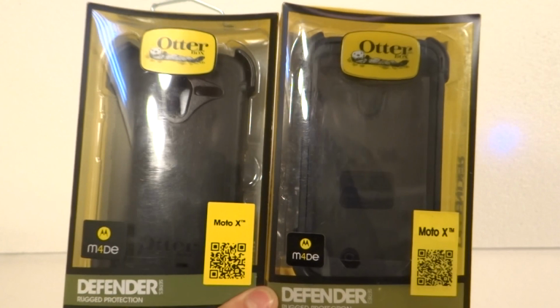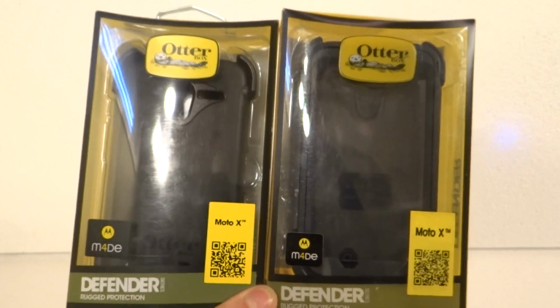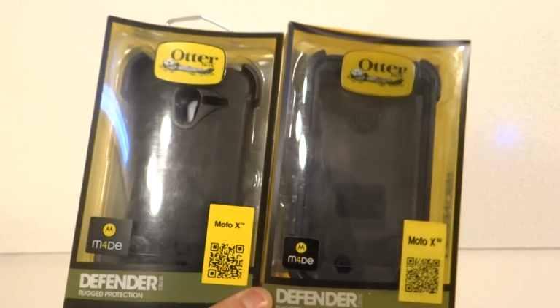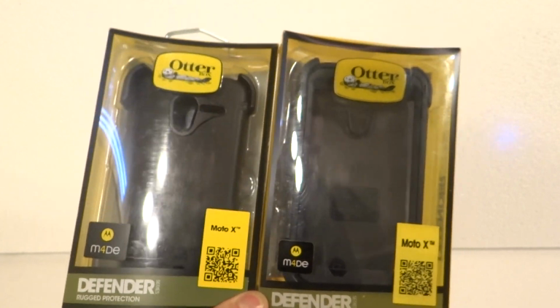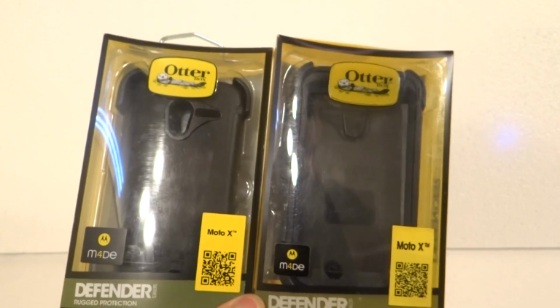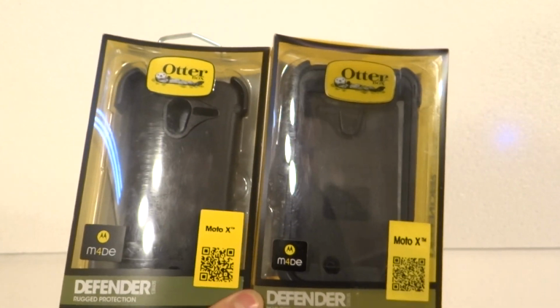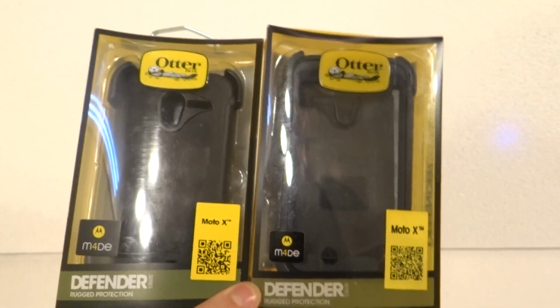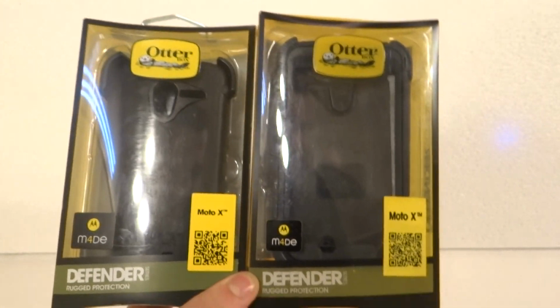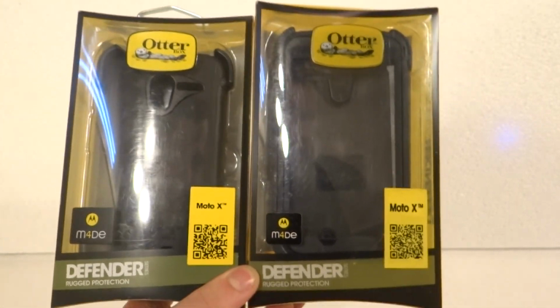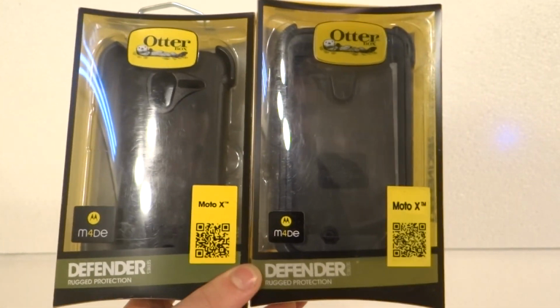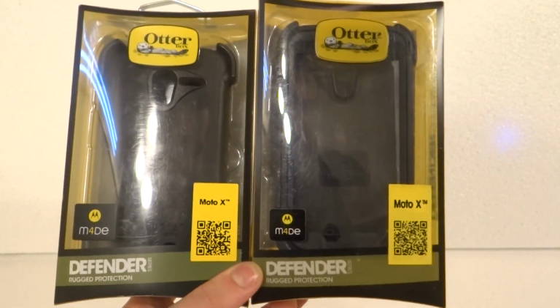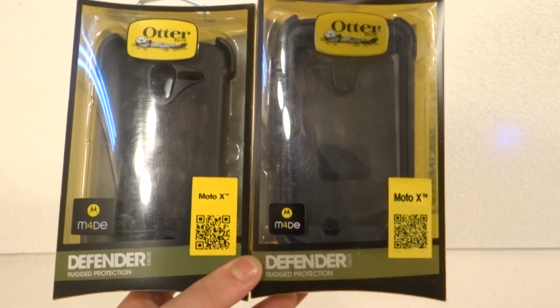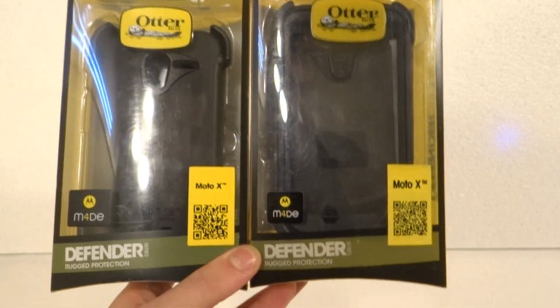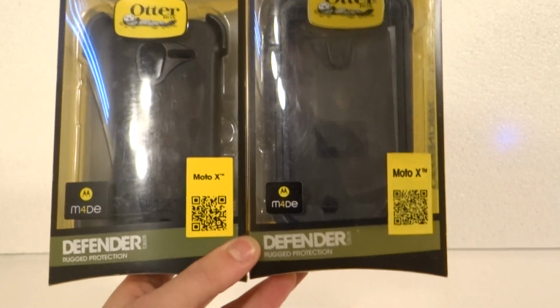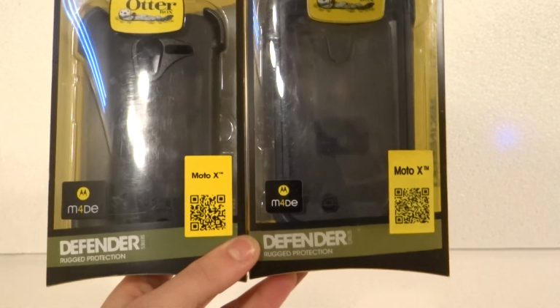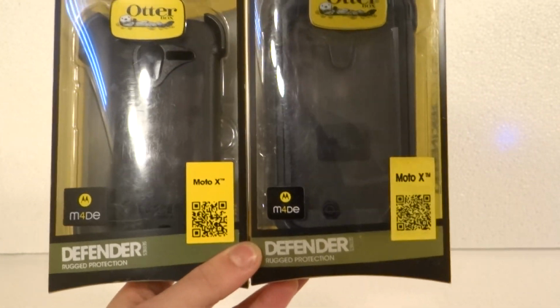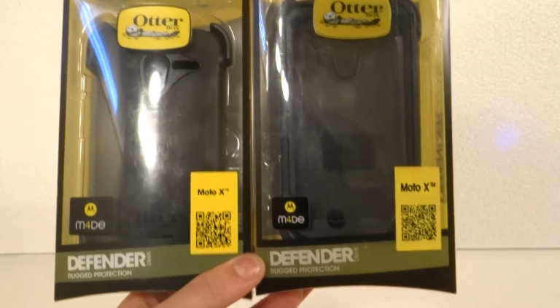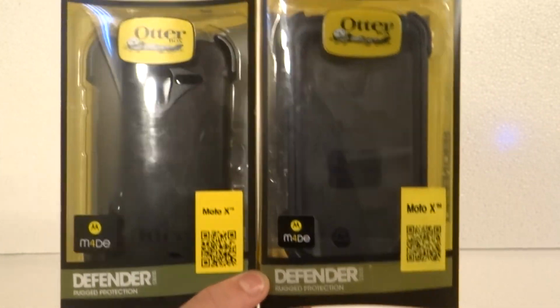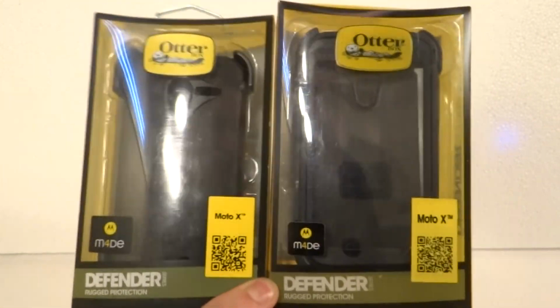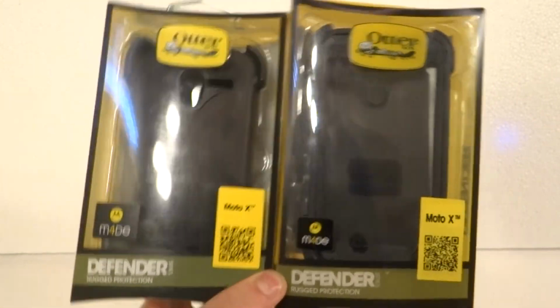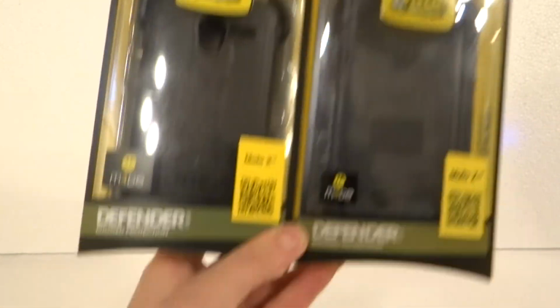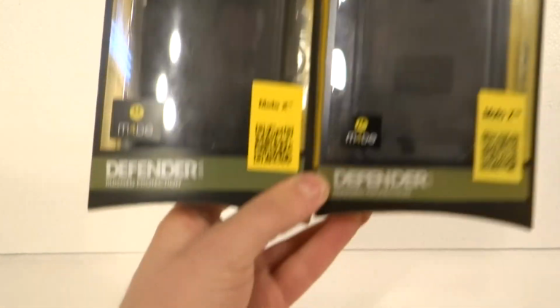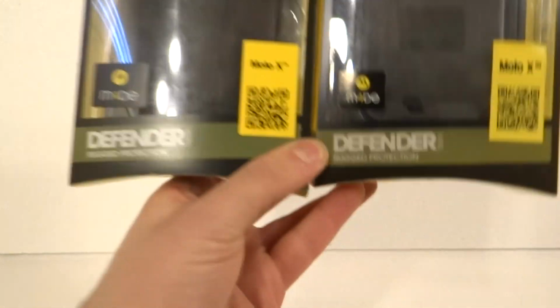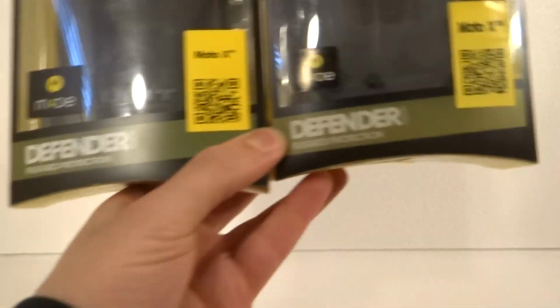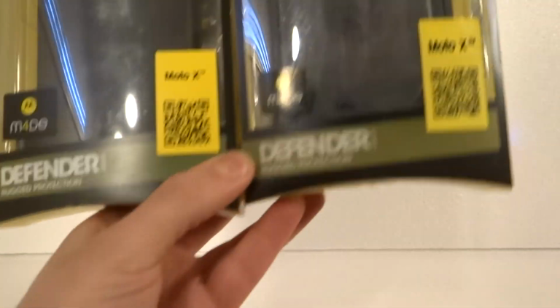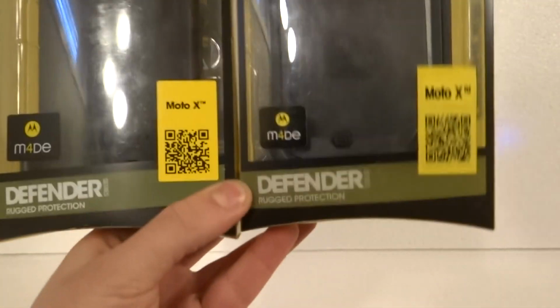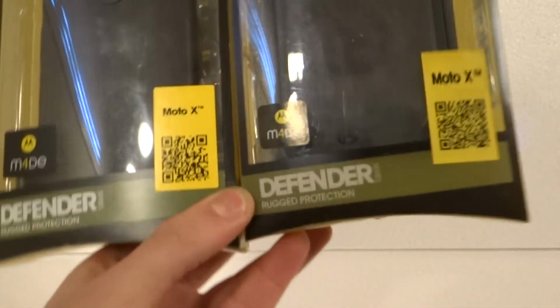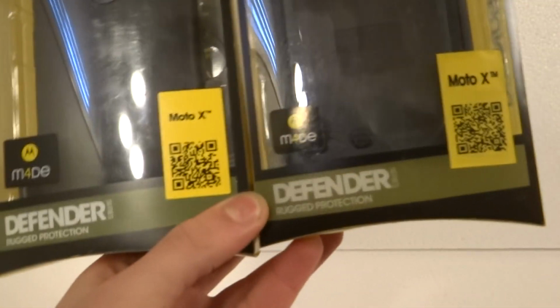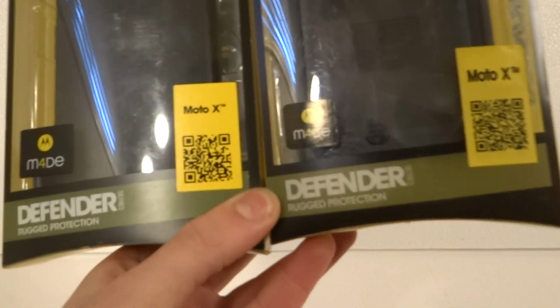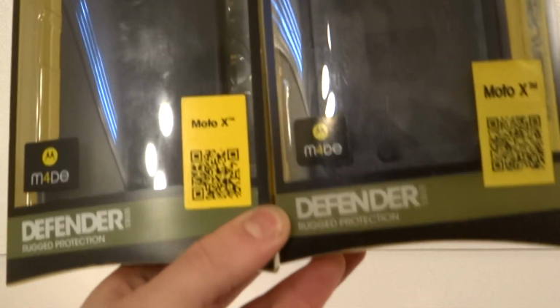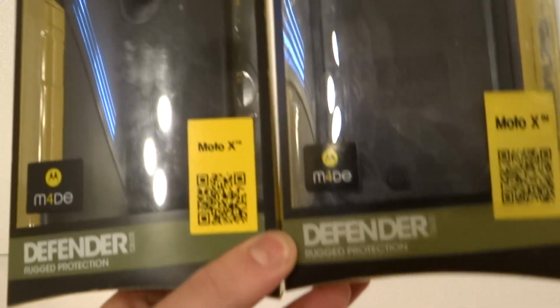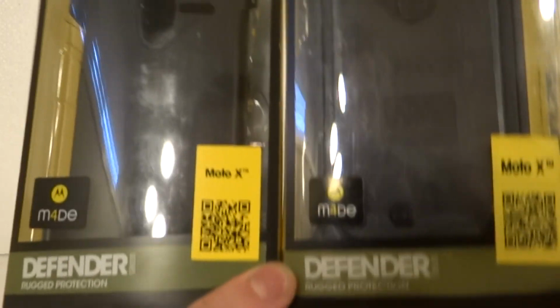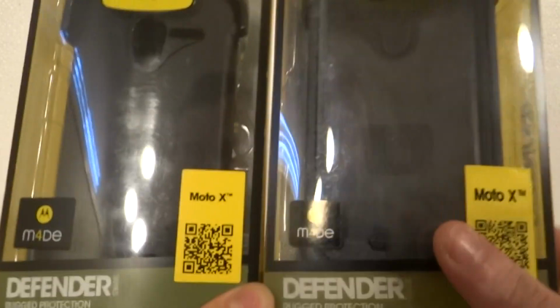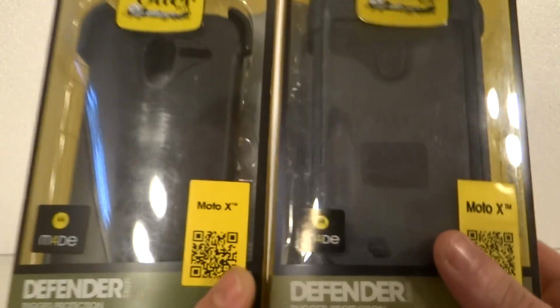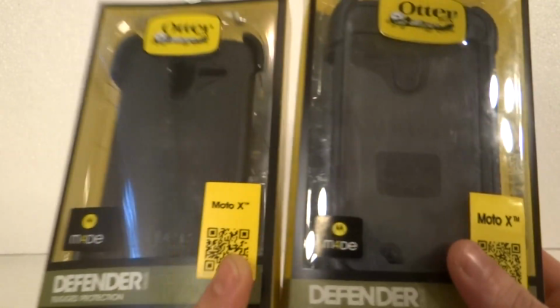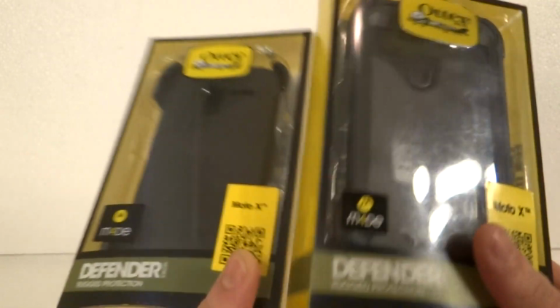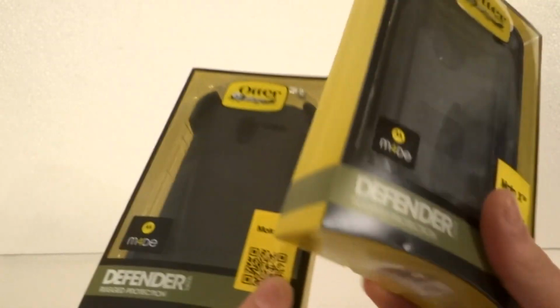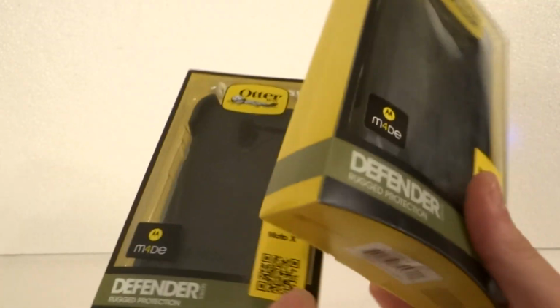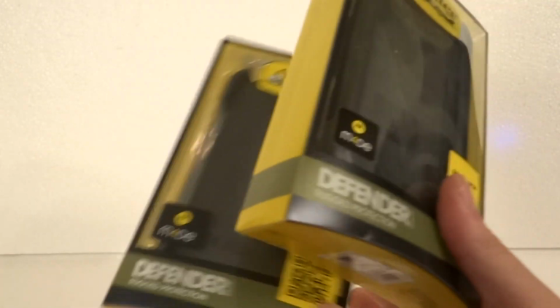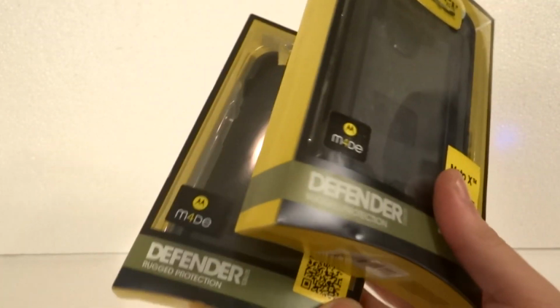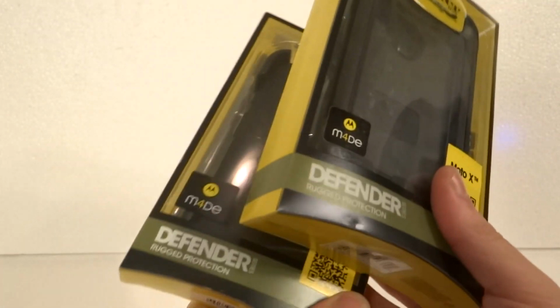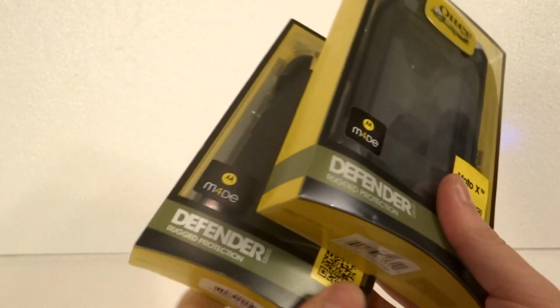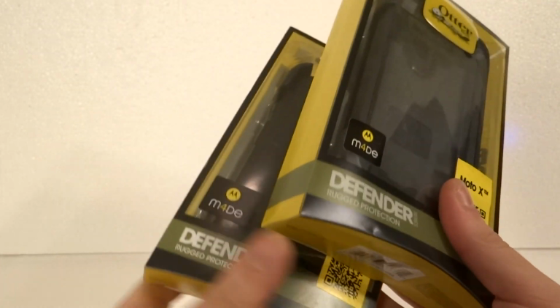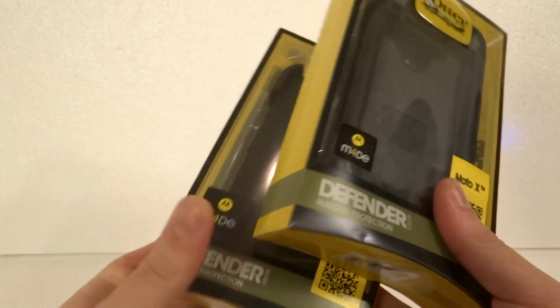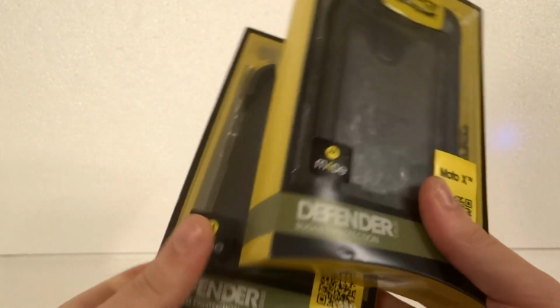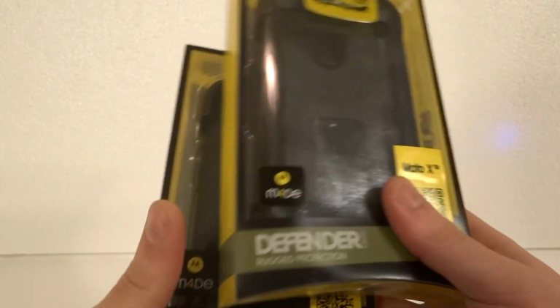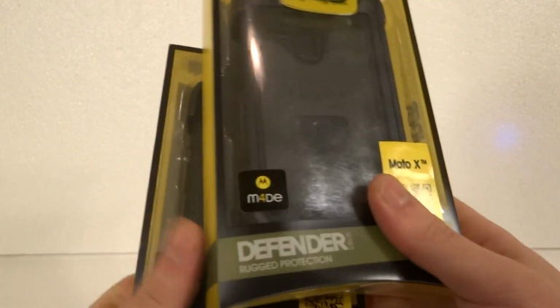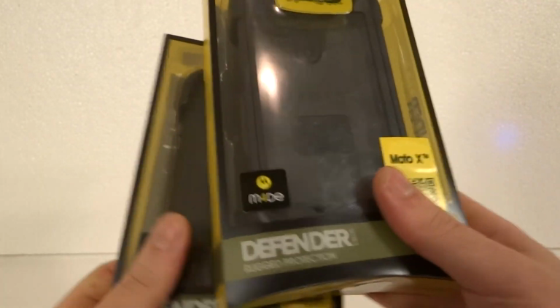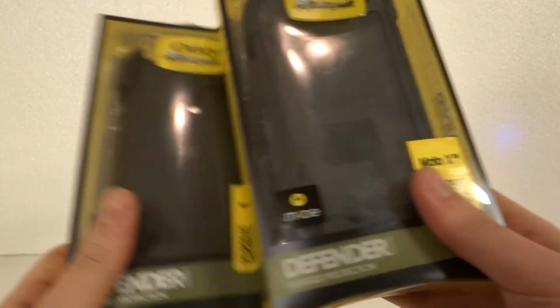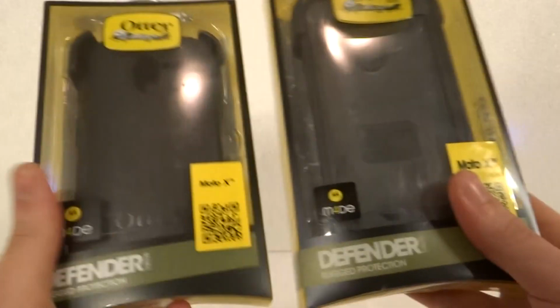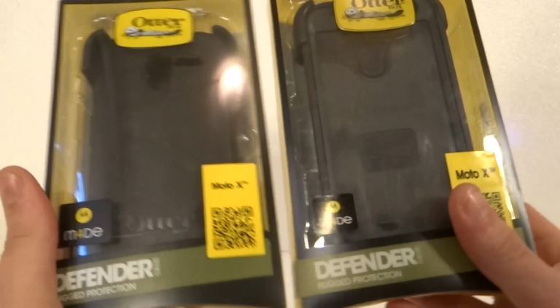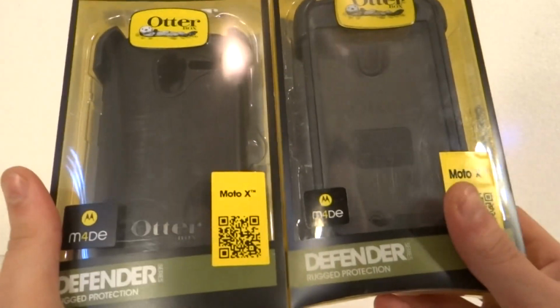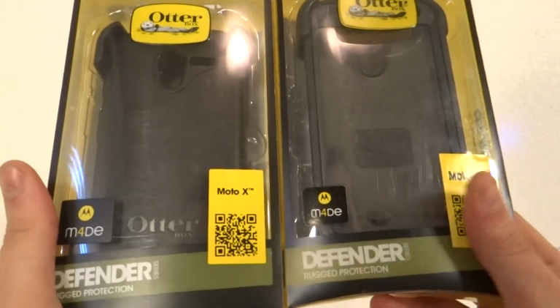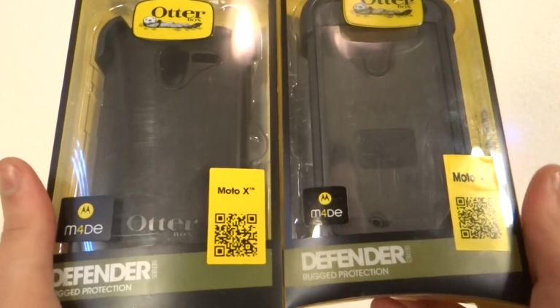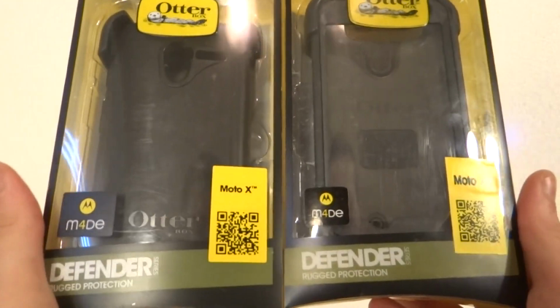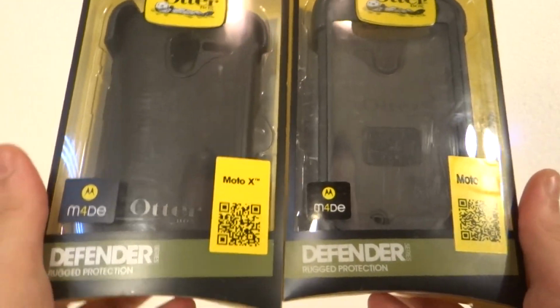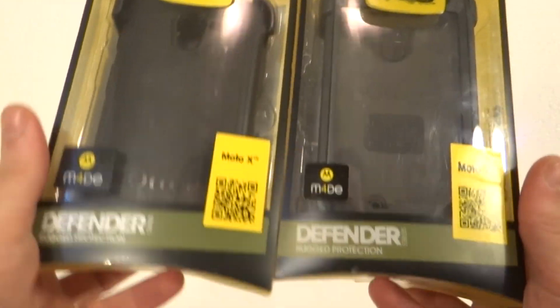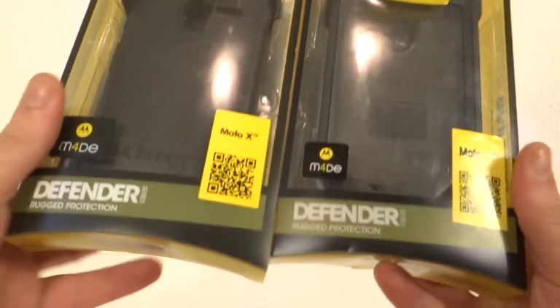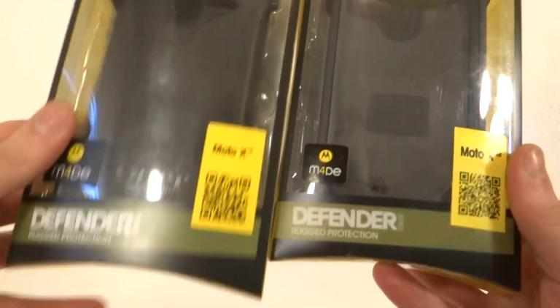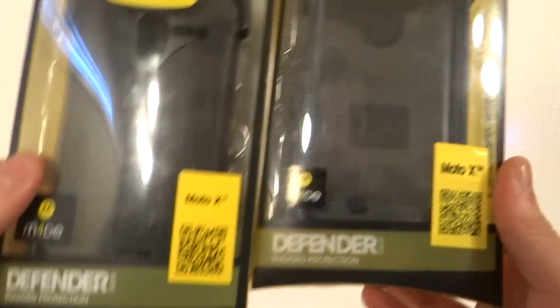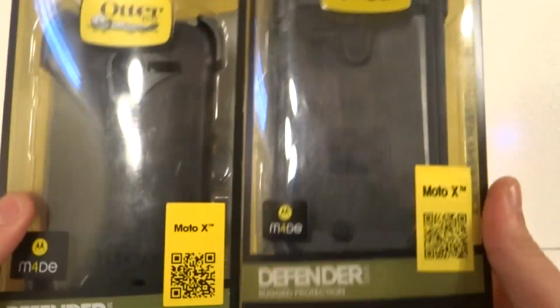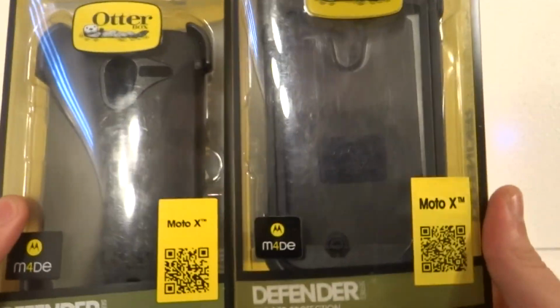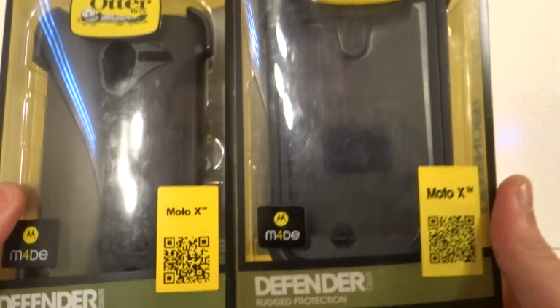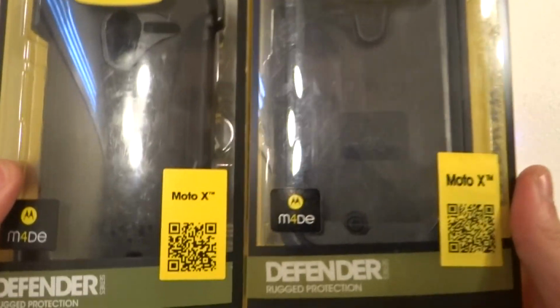Hey everybody, this is Kevin Hoda from StigmaSearch.com, where we protect brains online from counterfeiting.